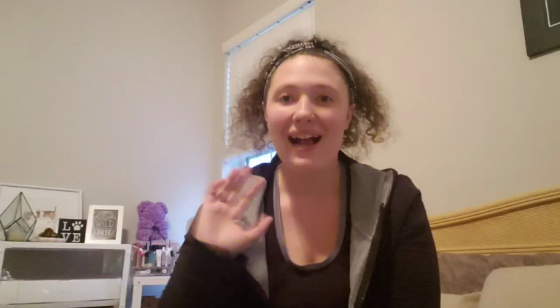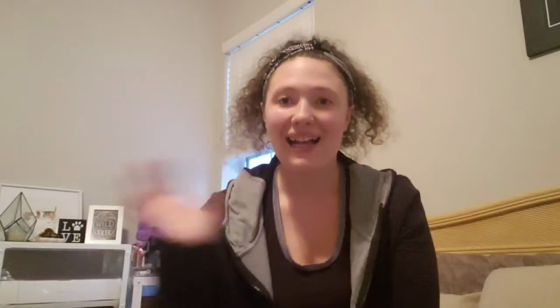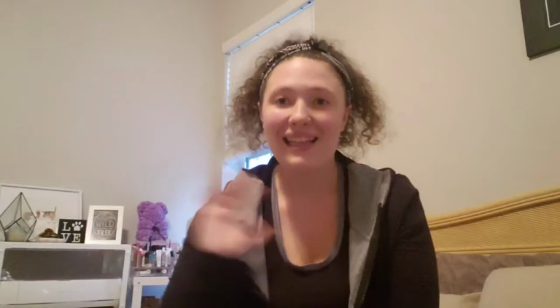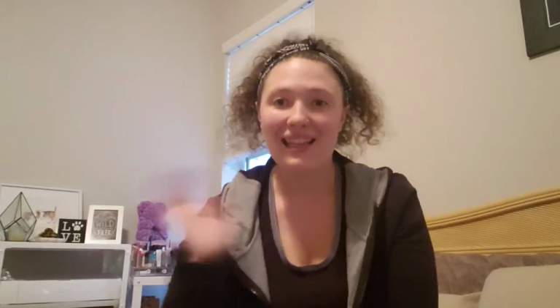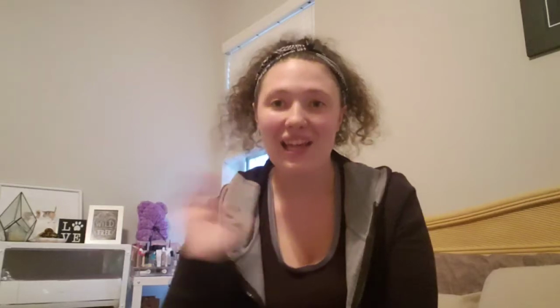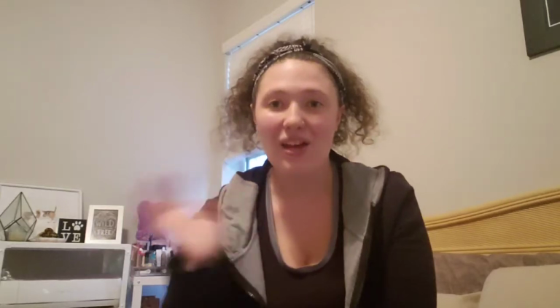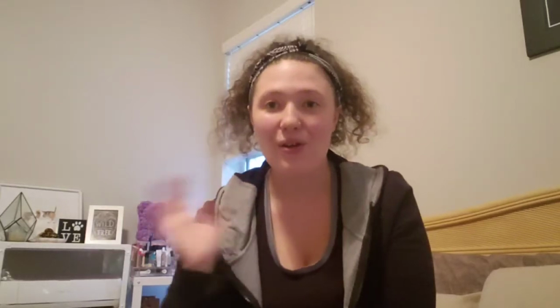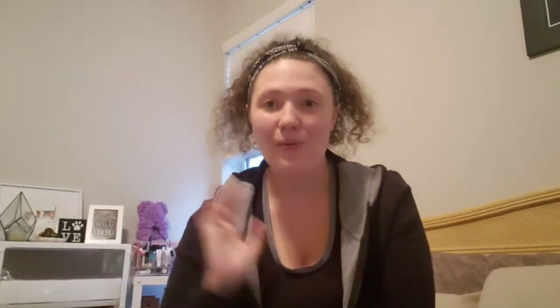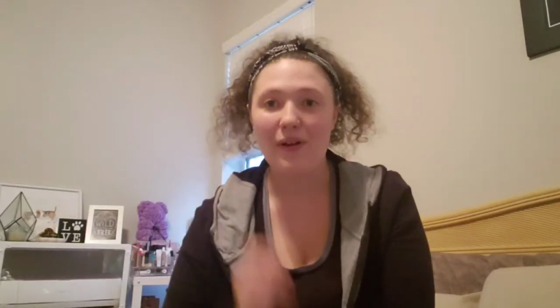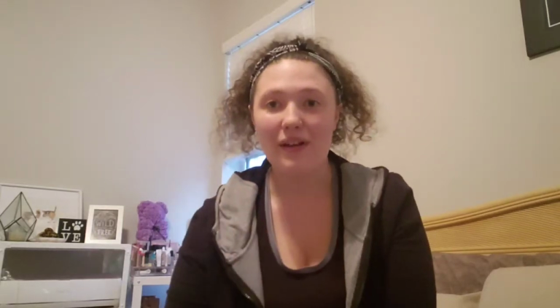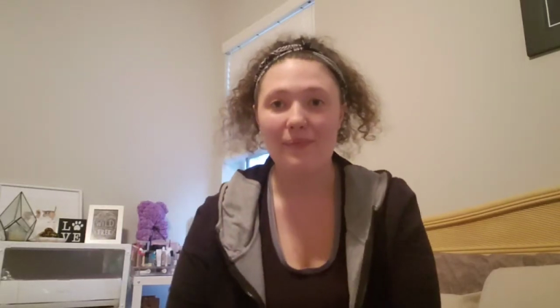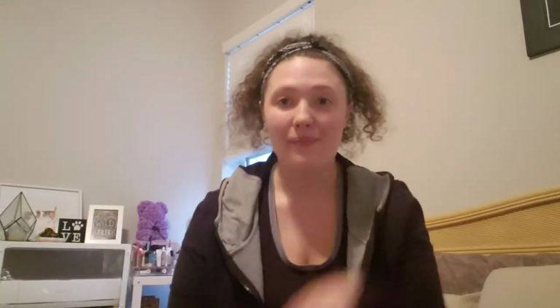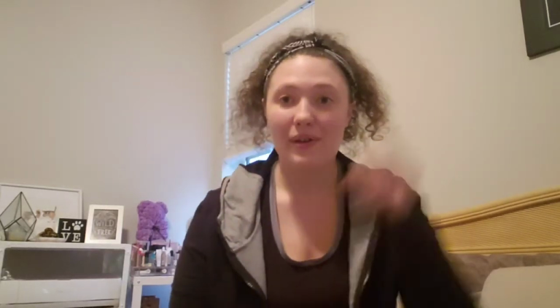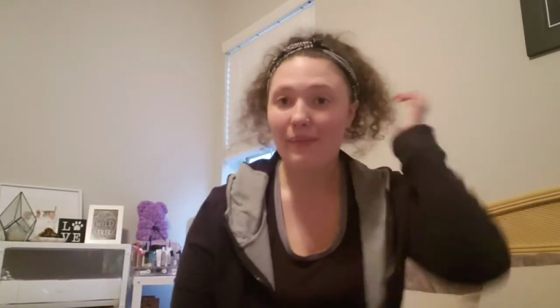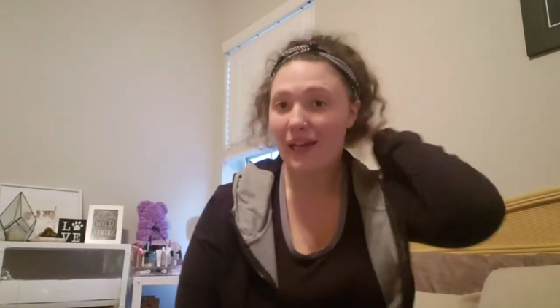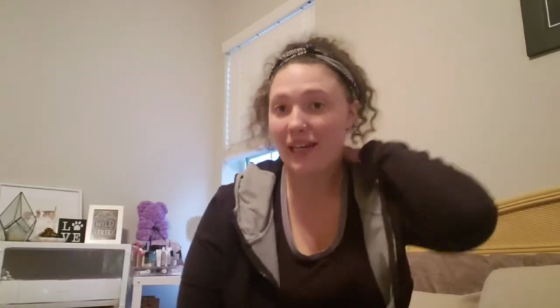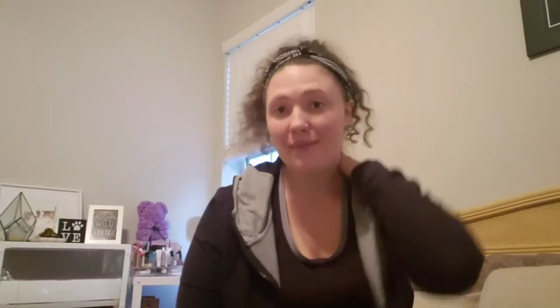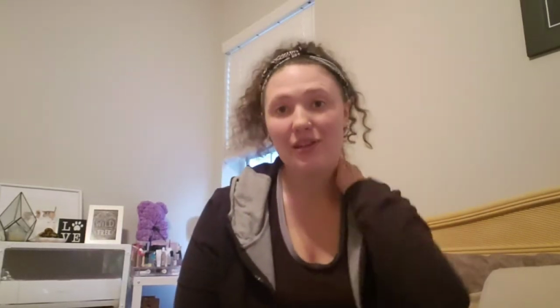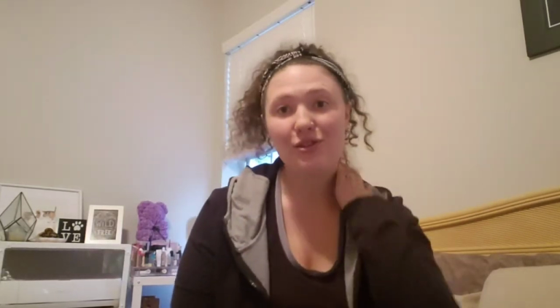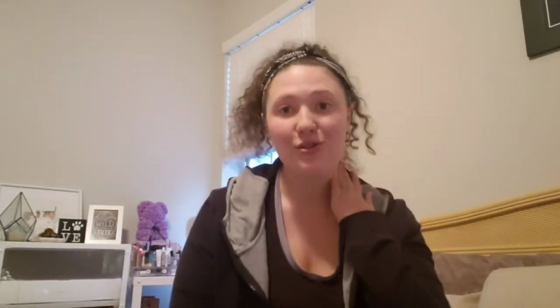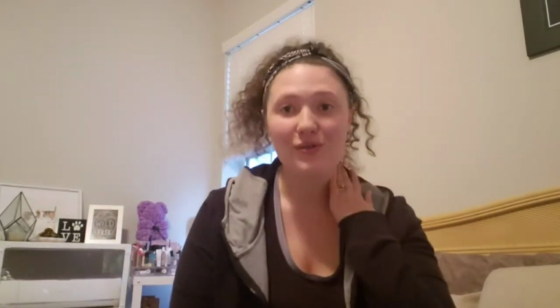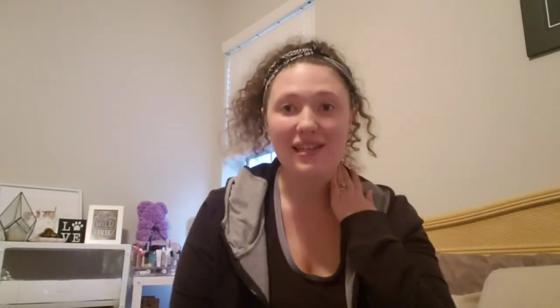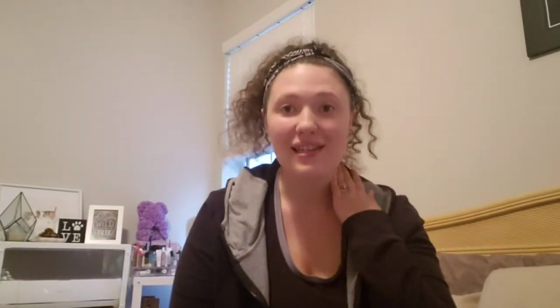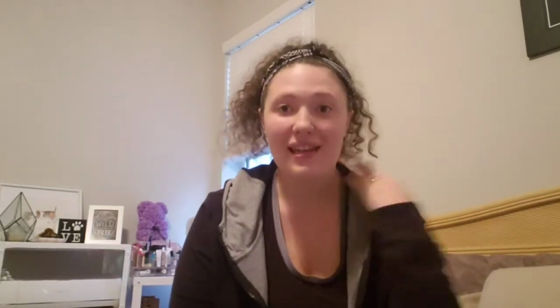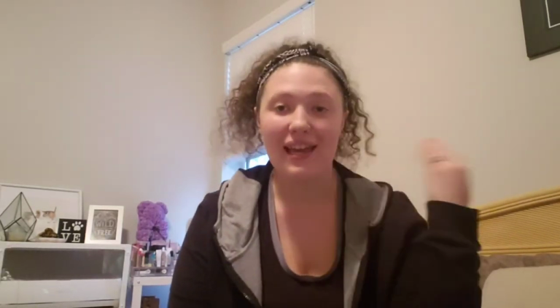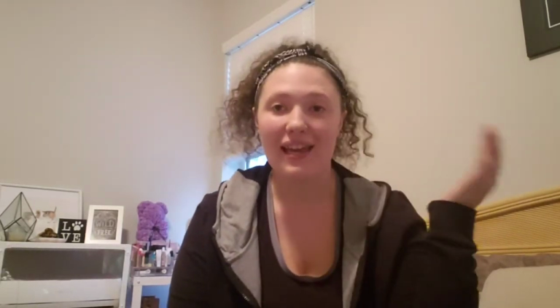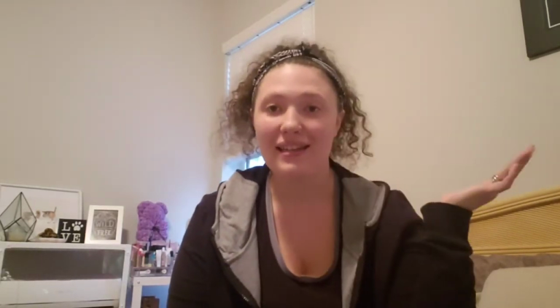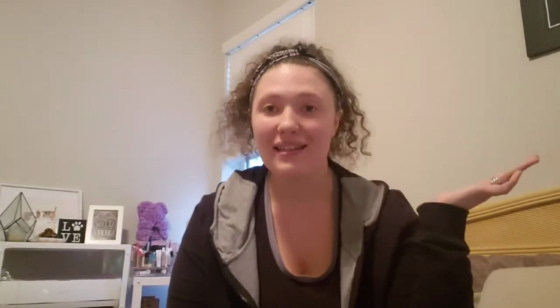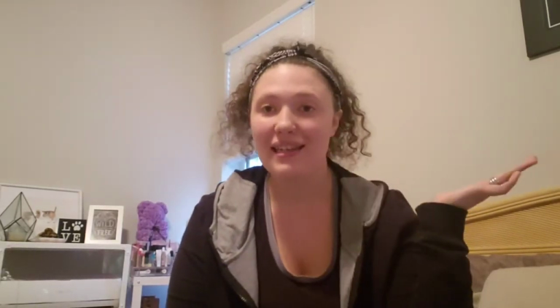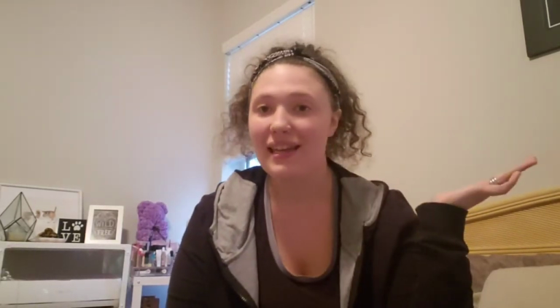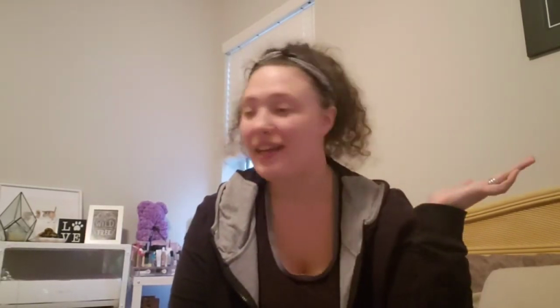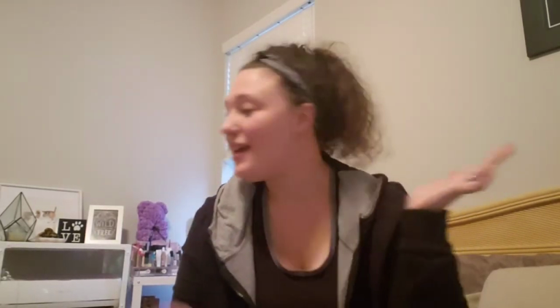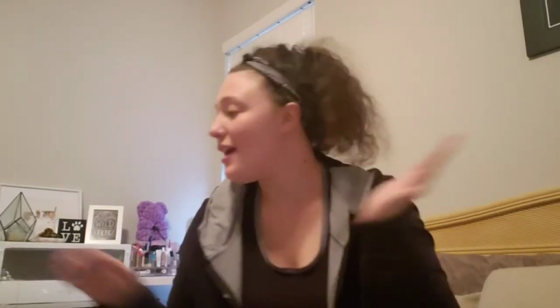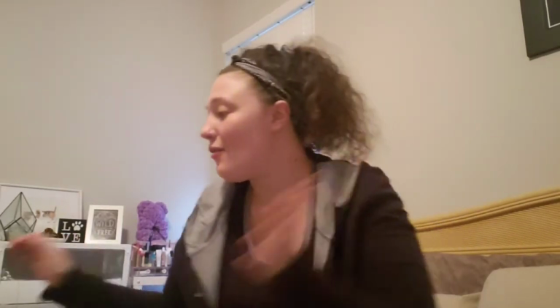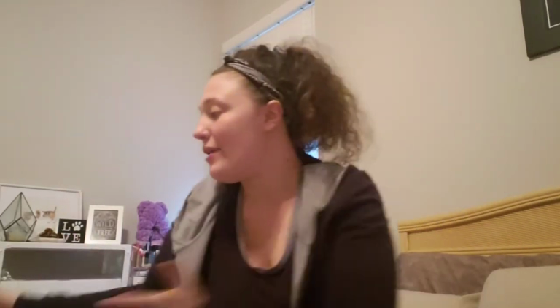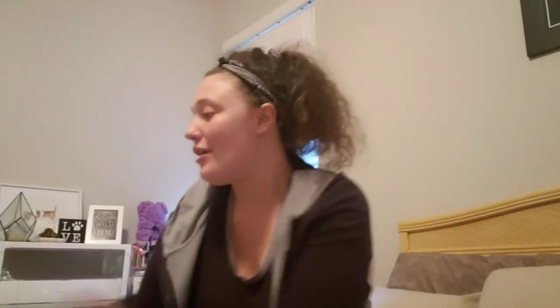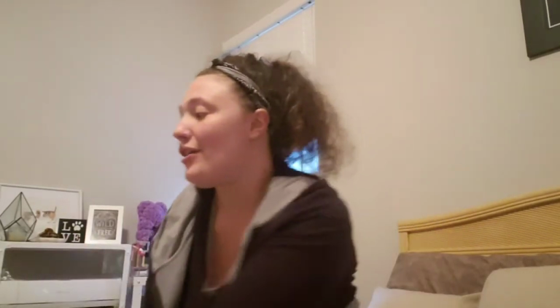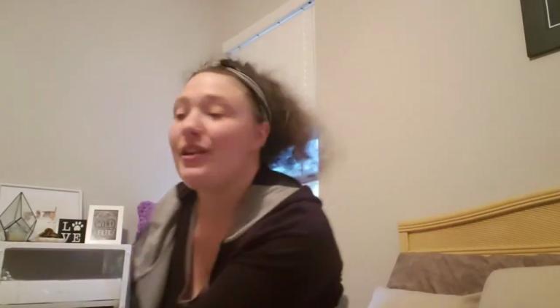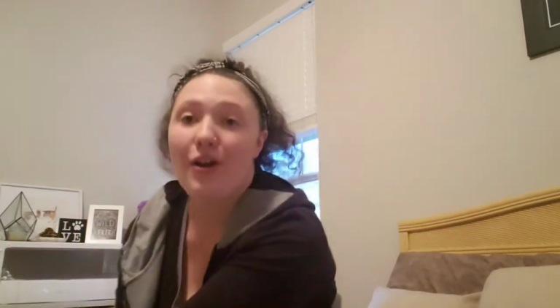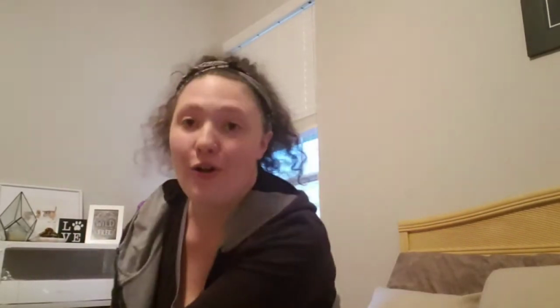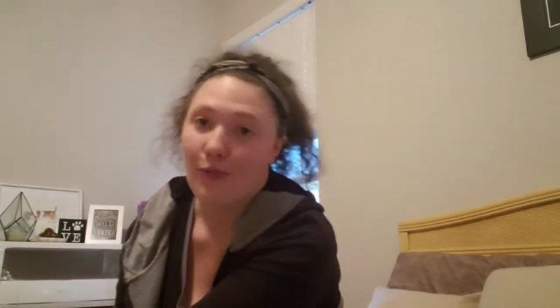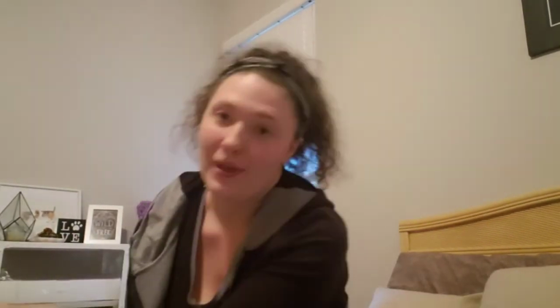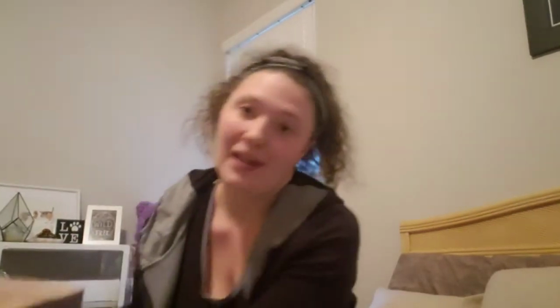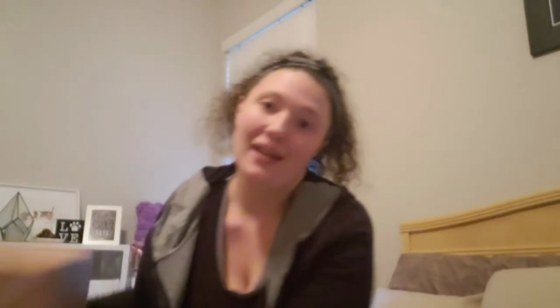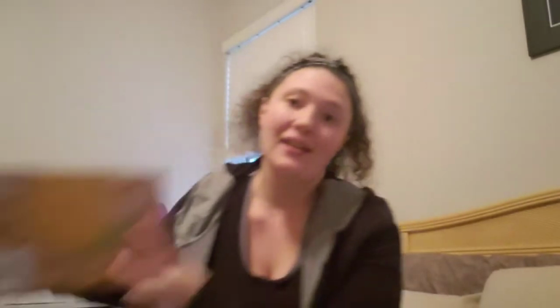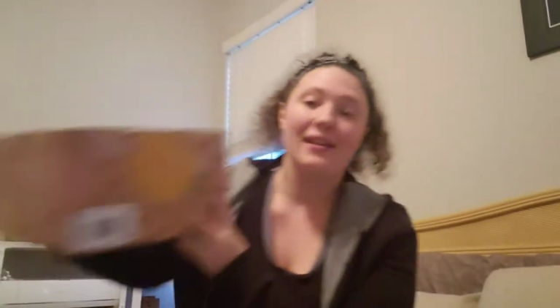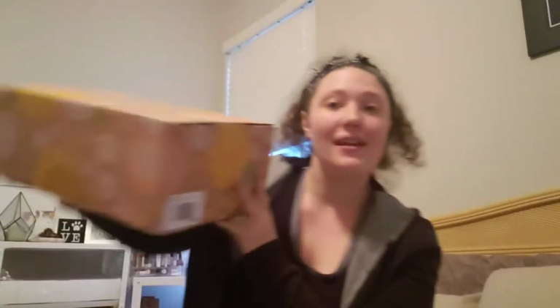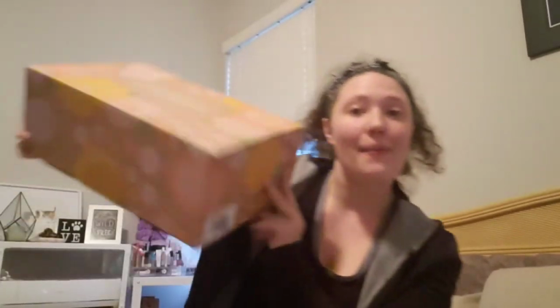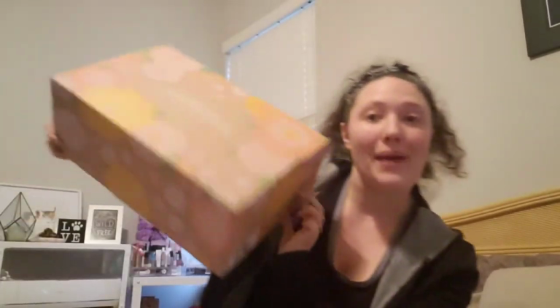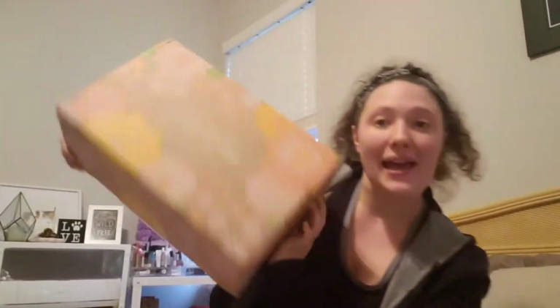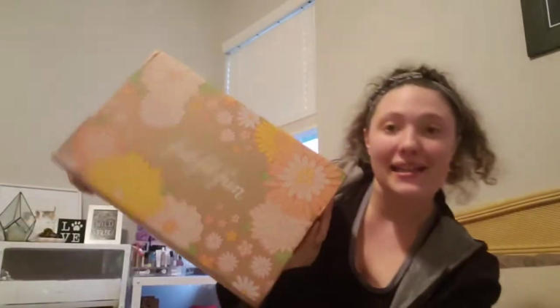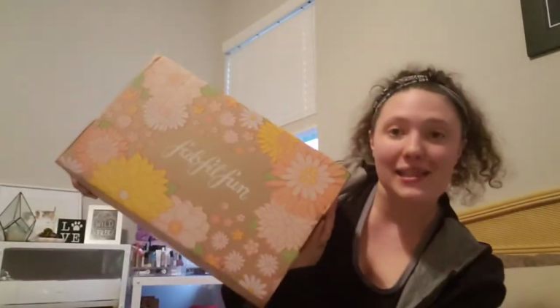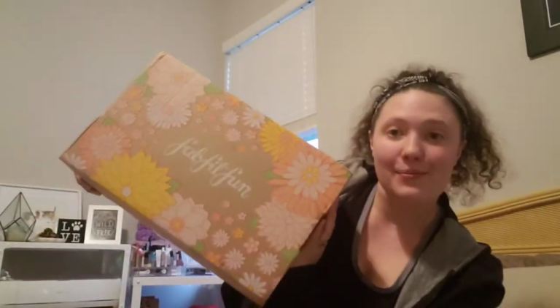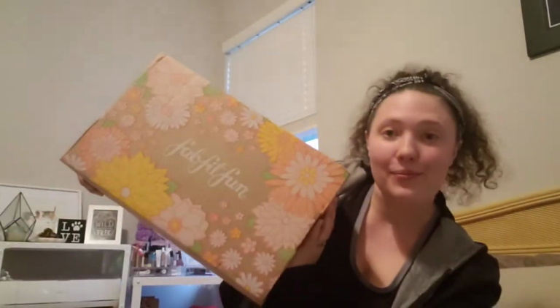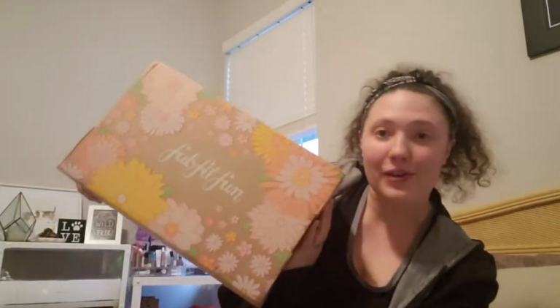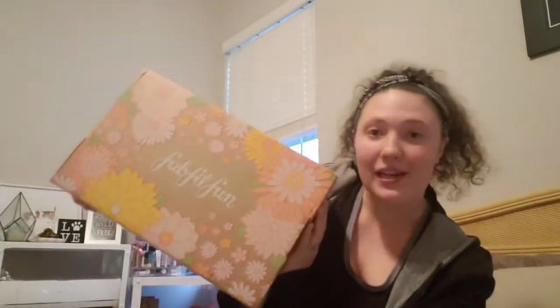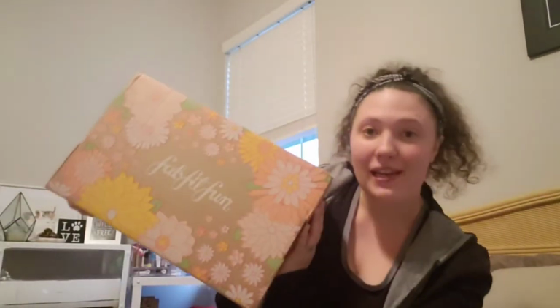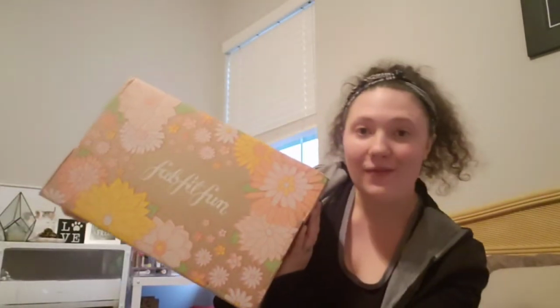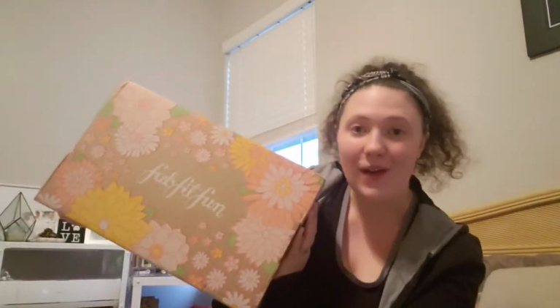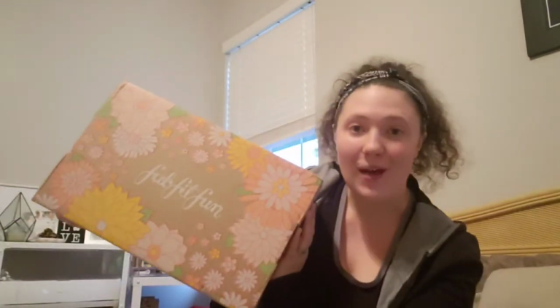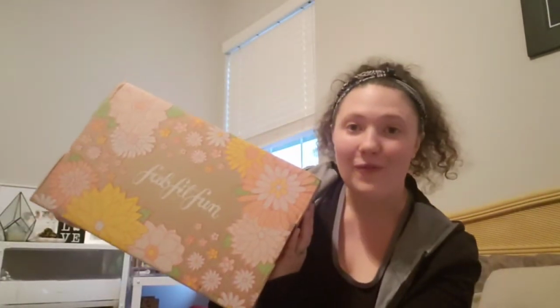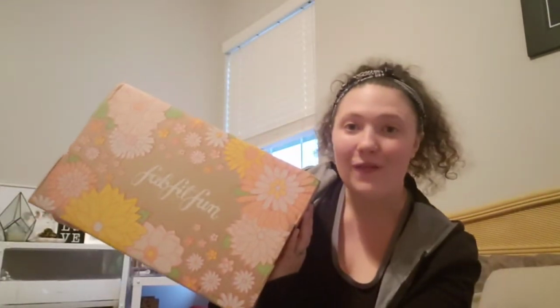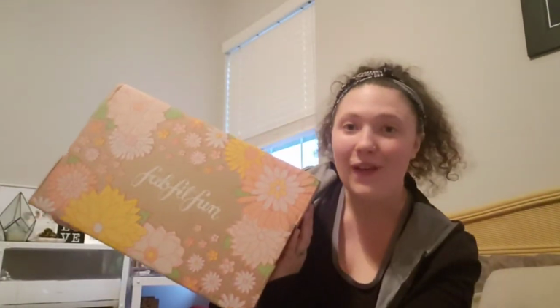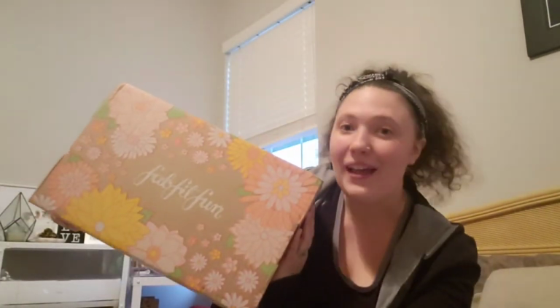Hello, welcome. My name is Susie and today we are going to open my spring FabFitFun.